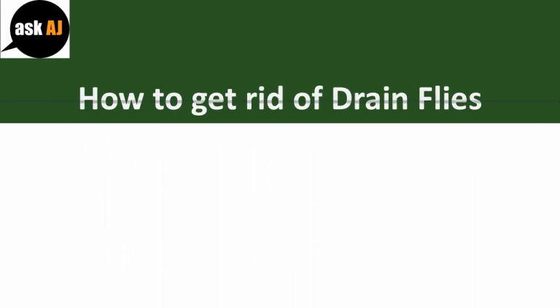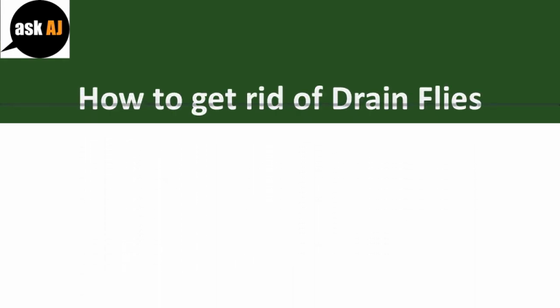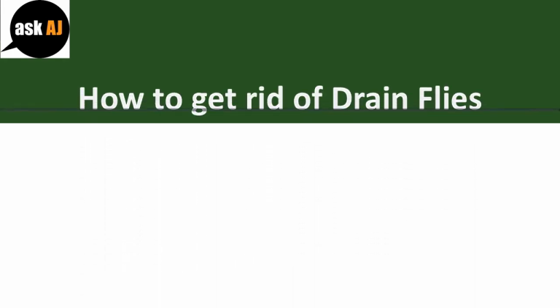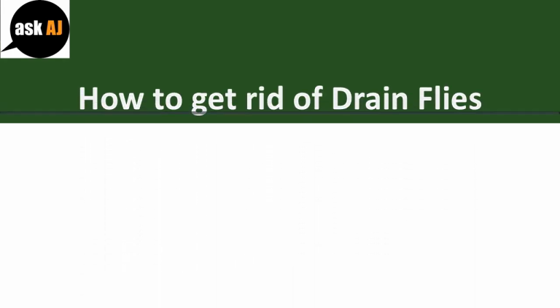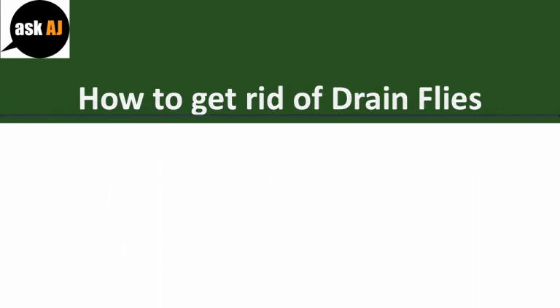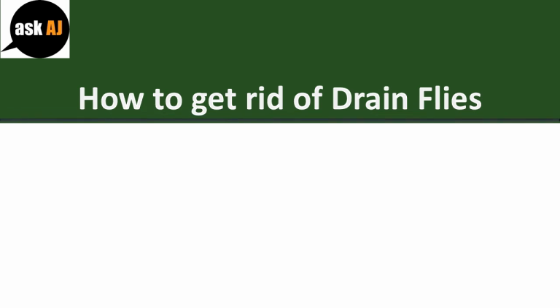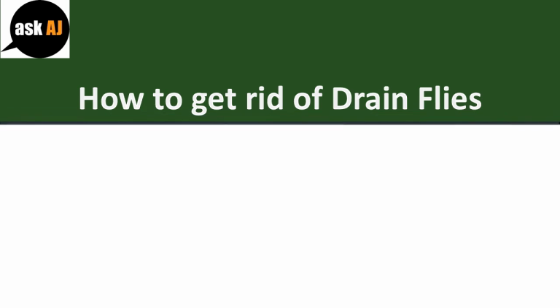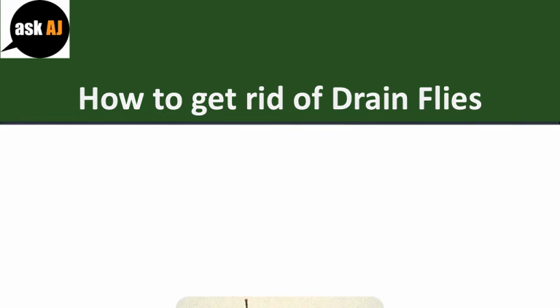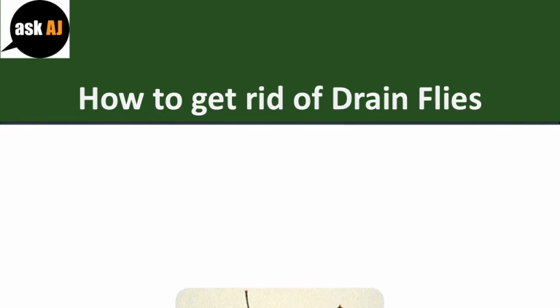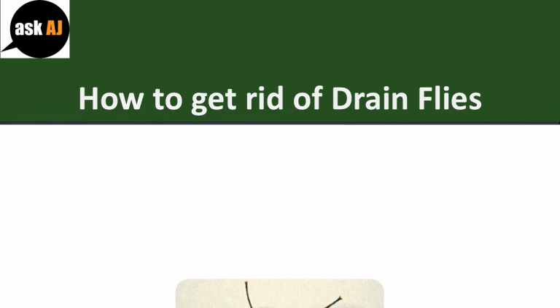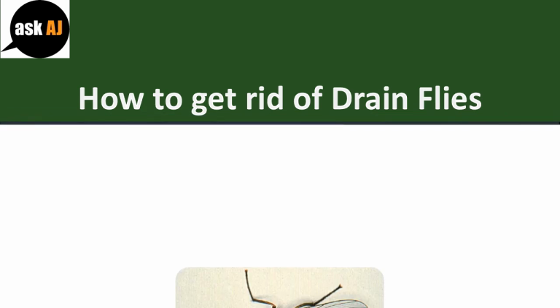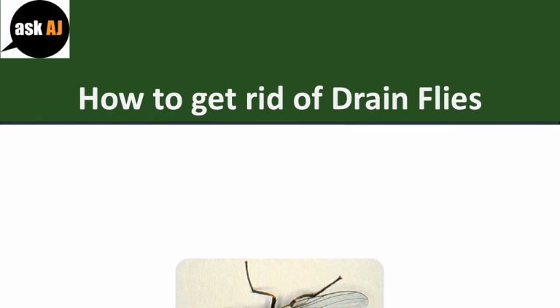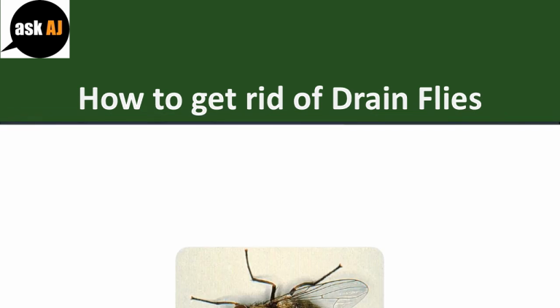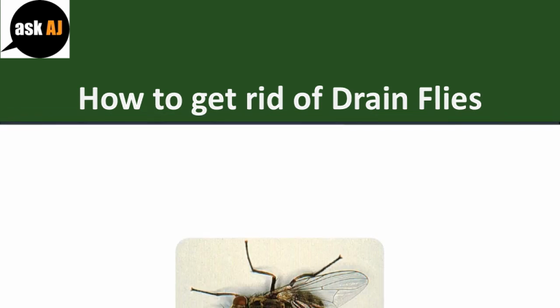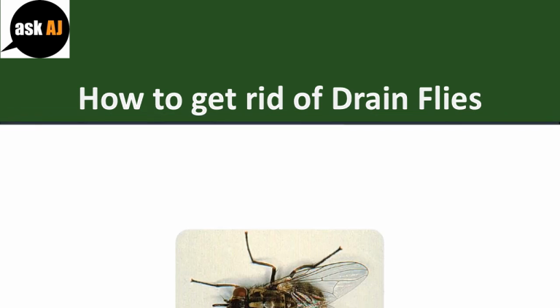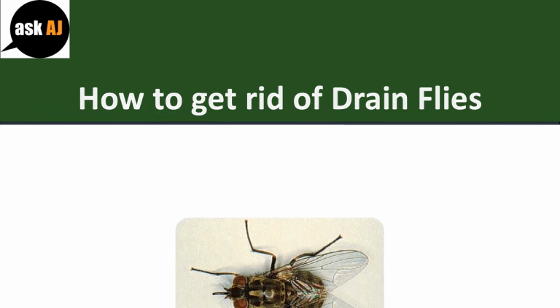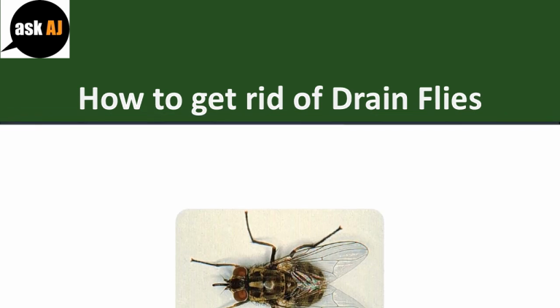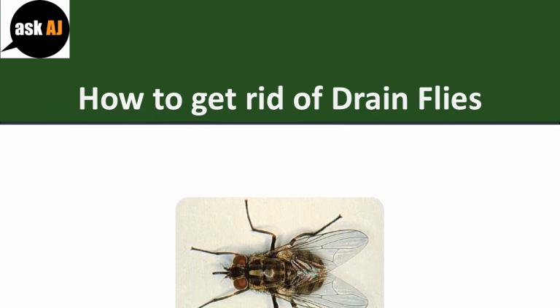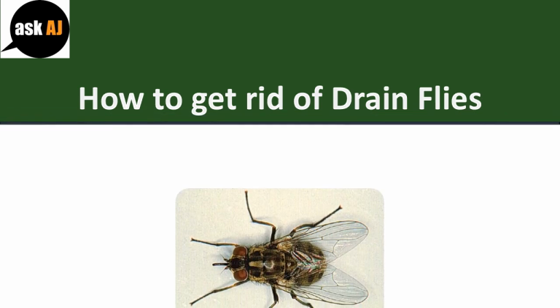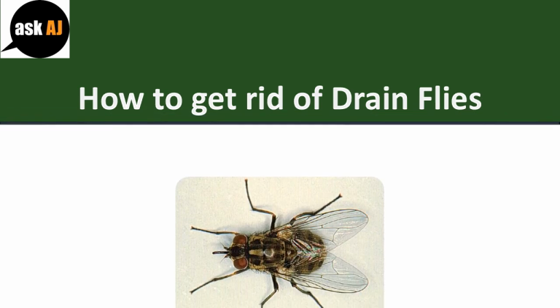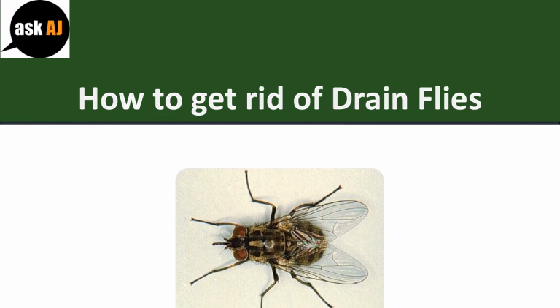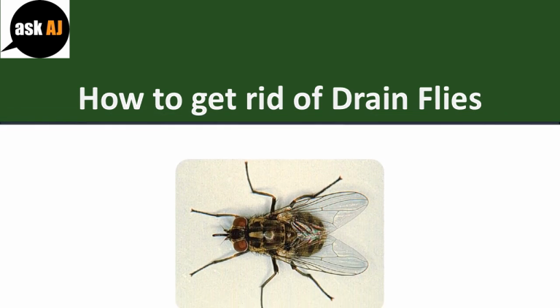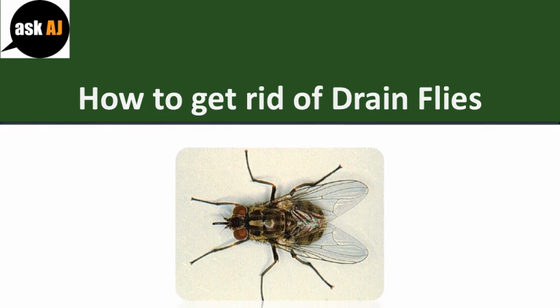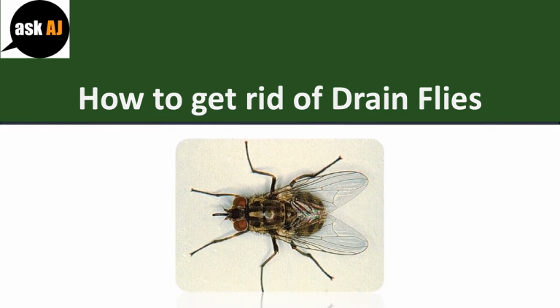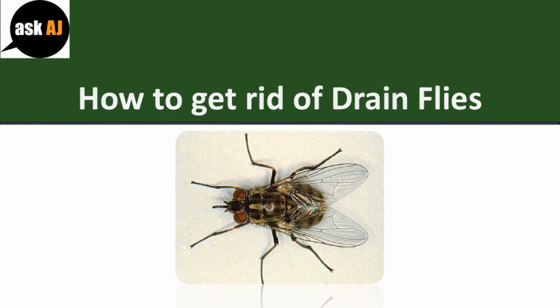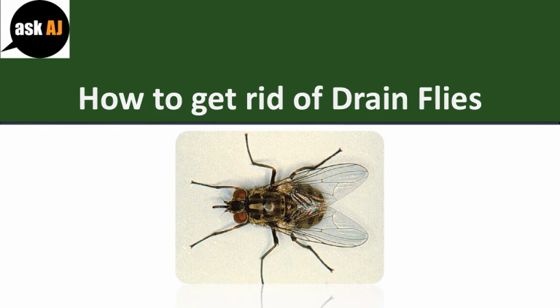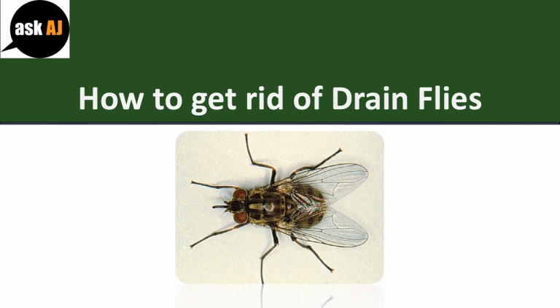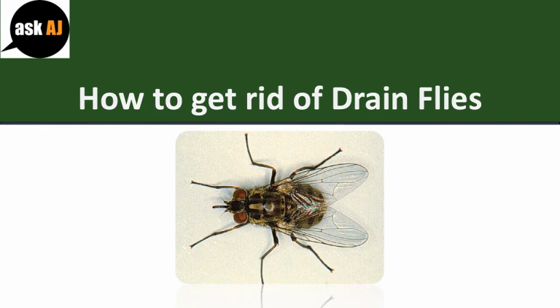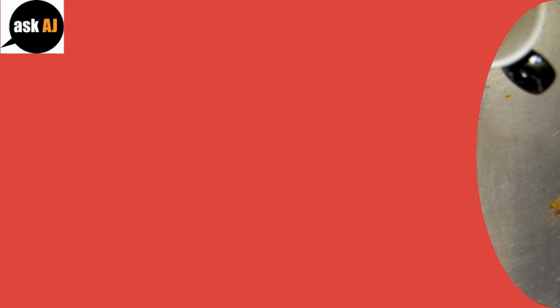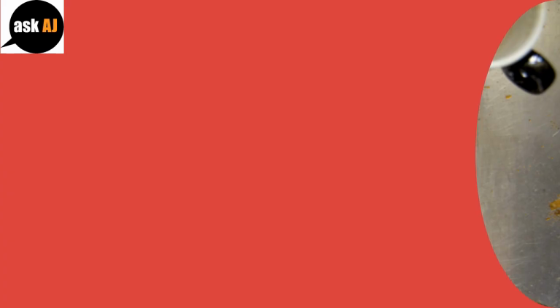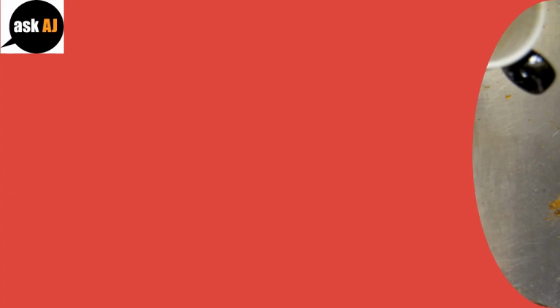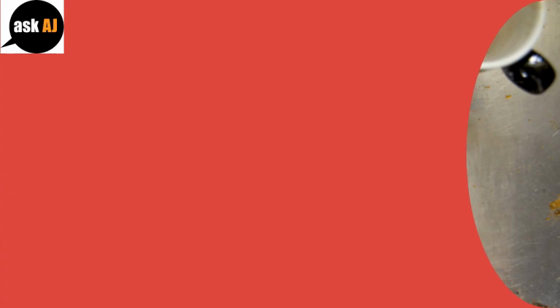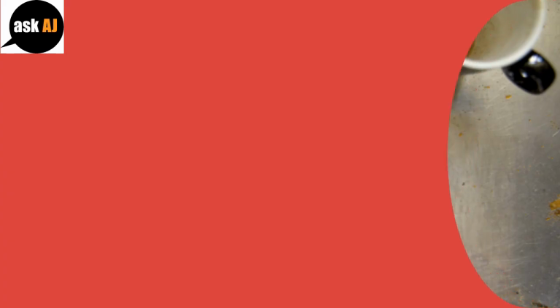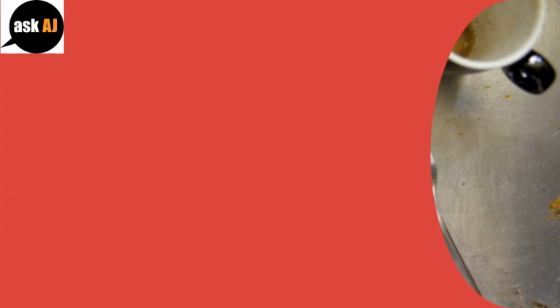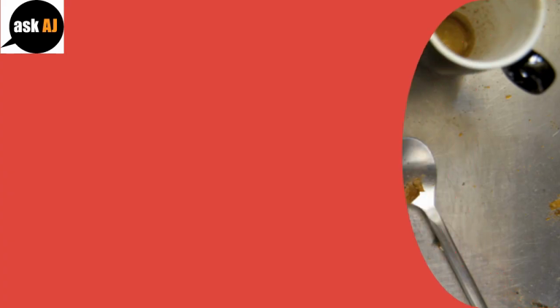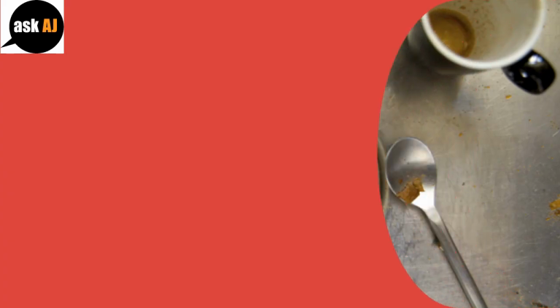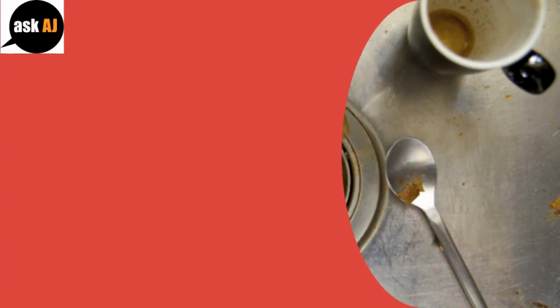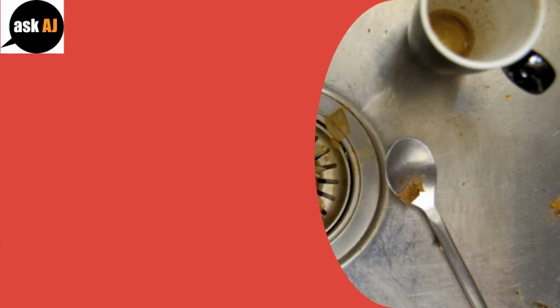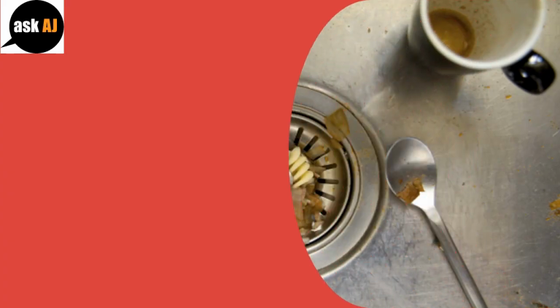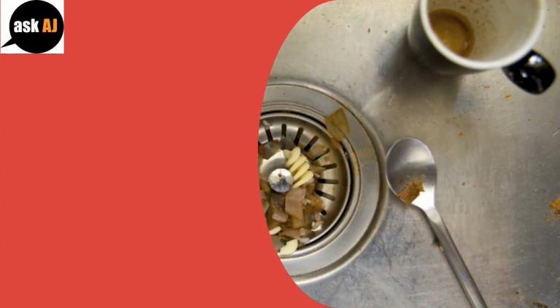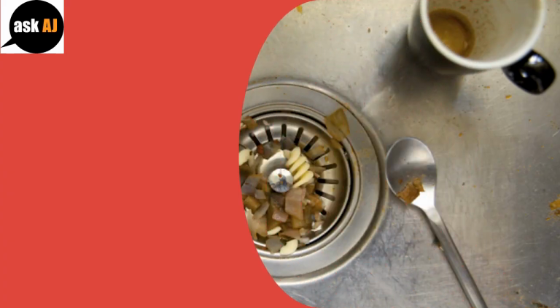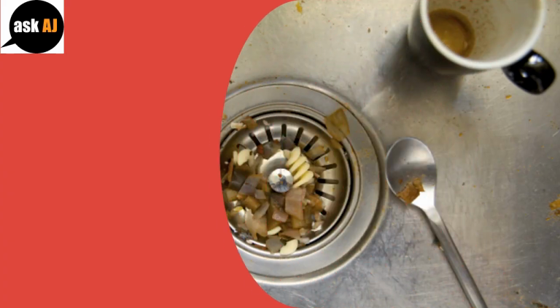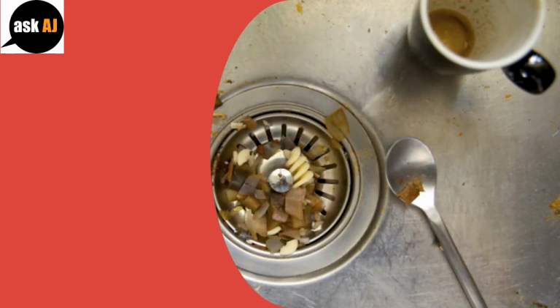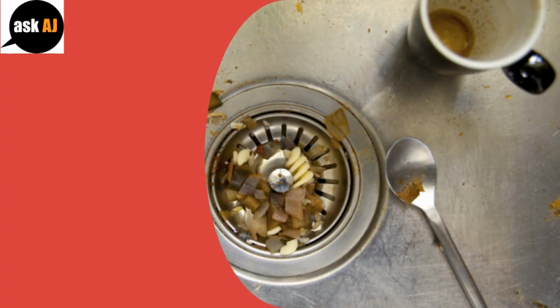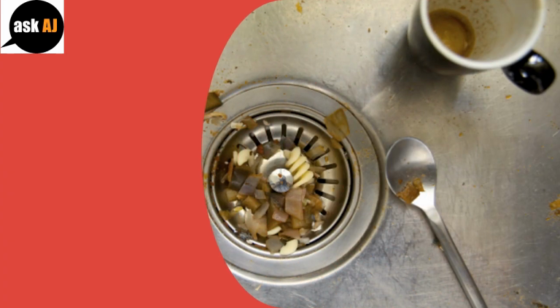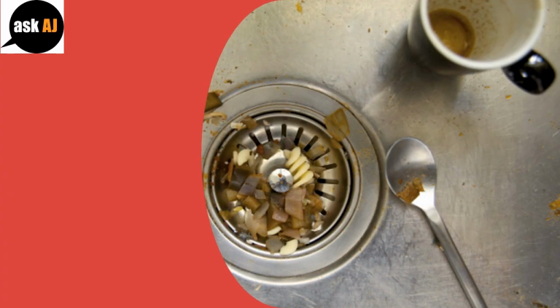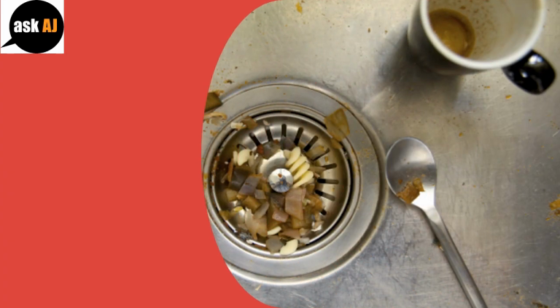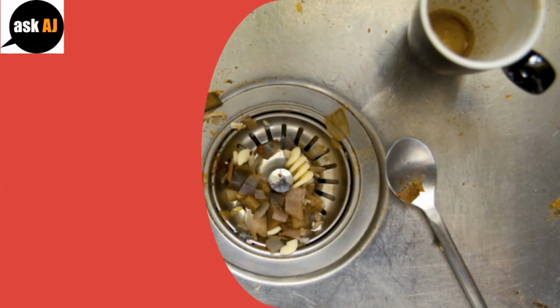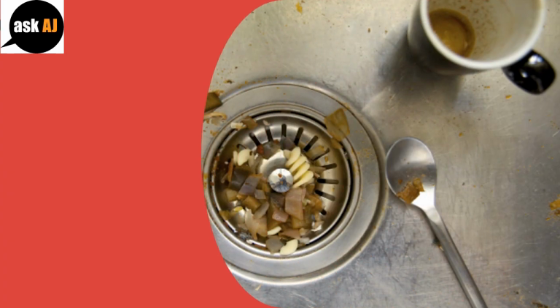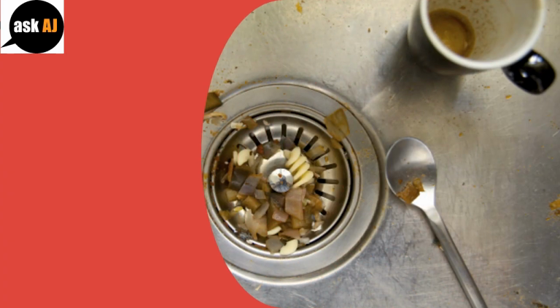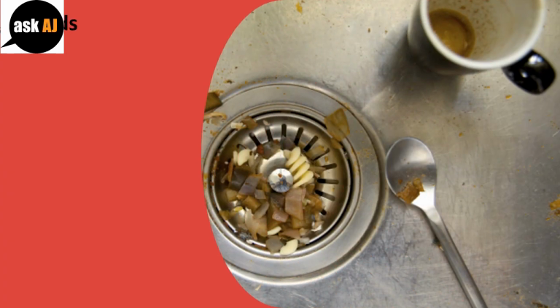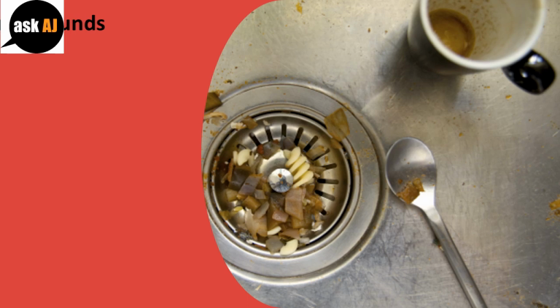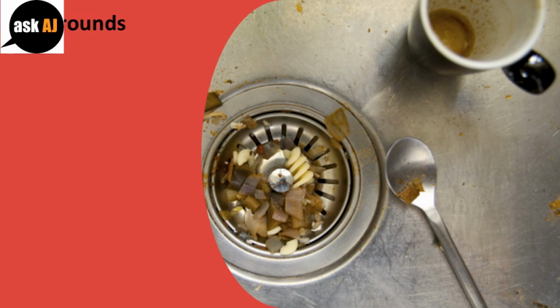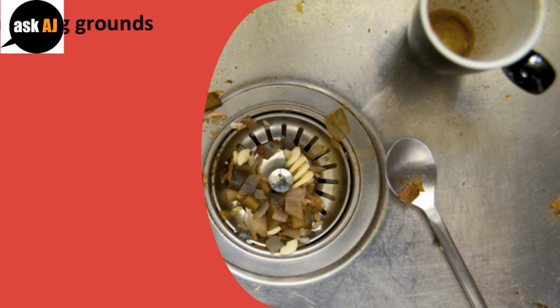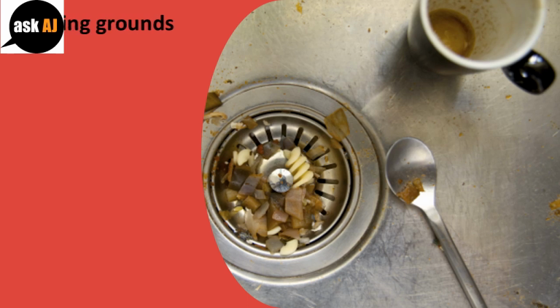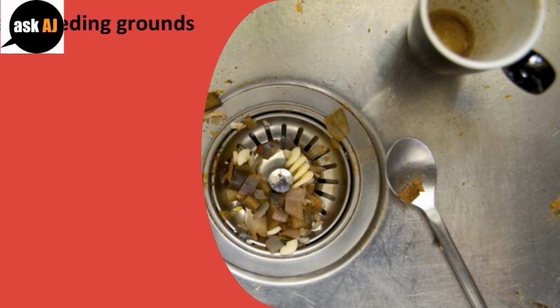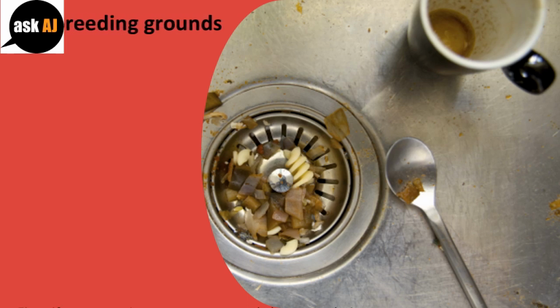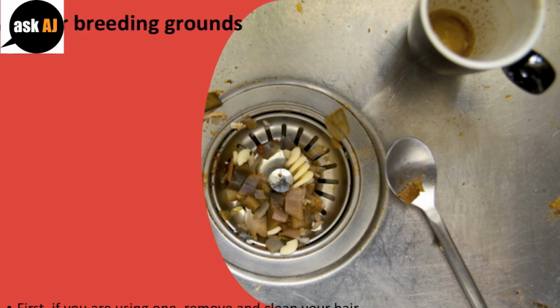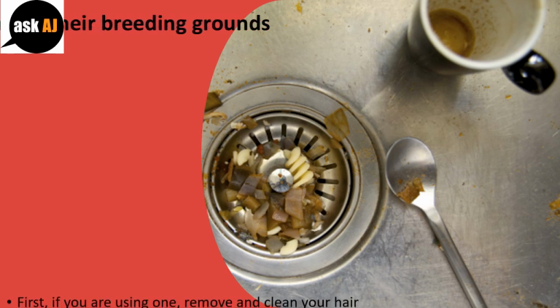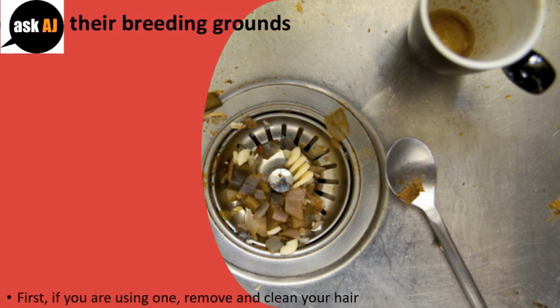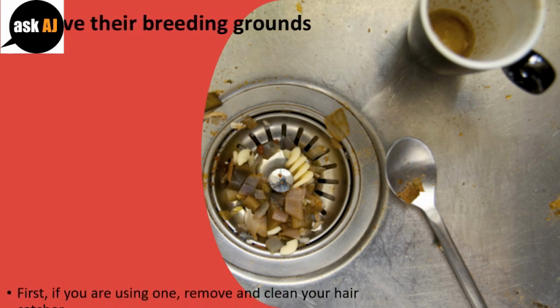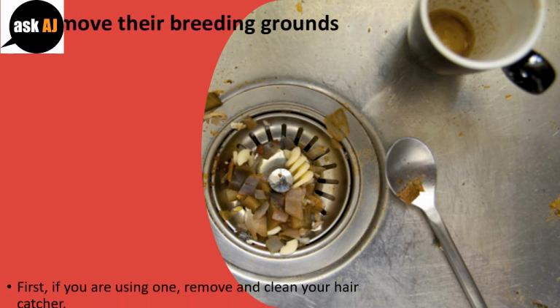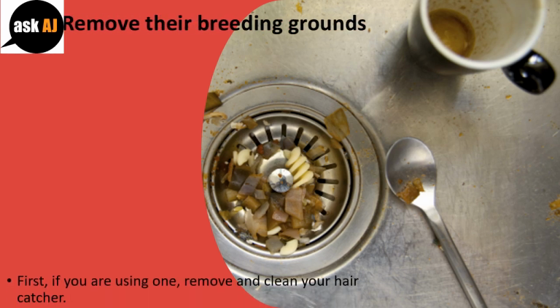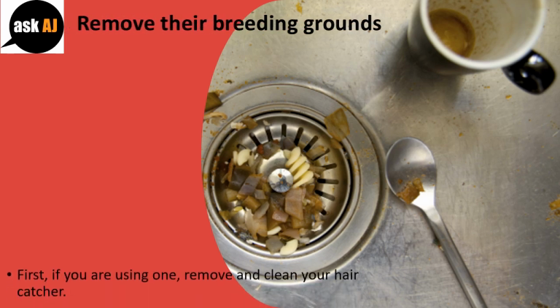How to Get Rid of Drain Flies. Remove their breeding grounds.